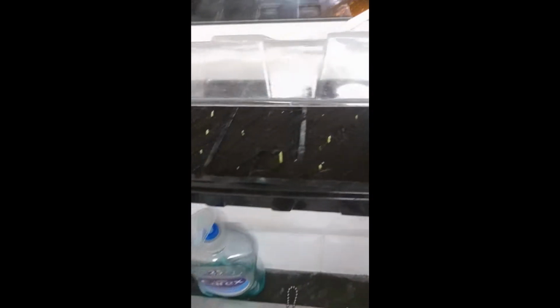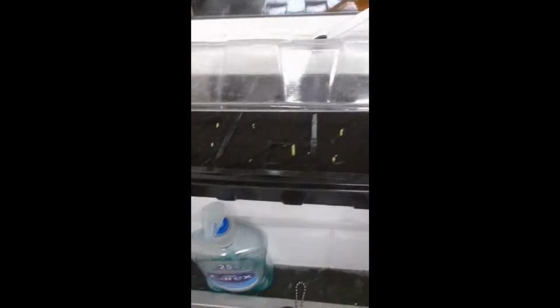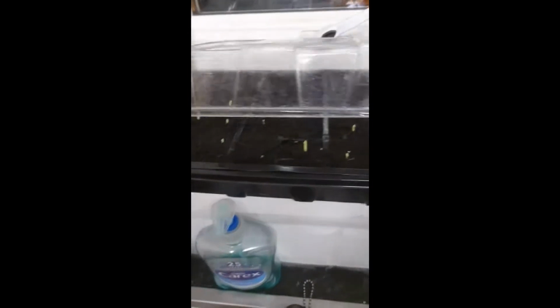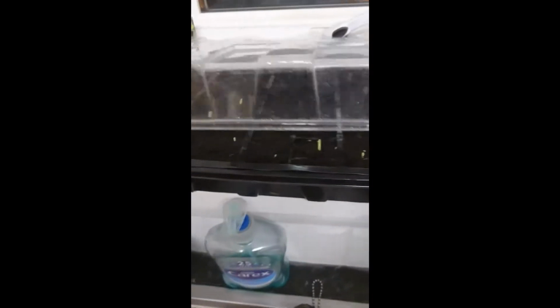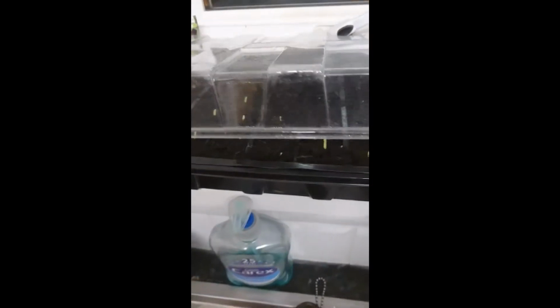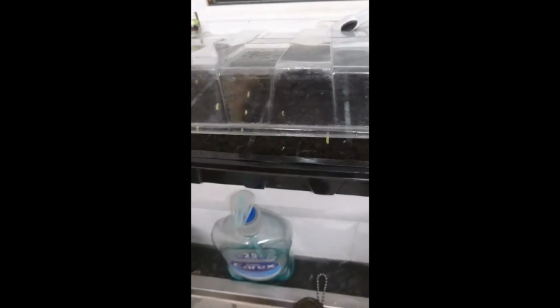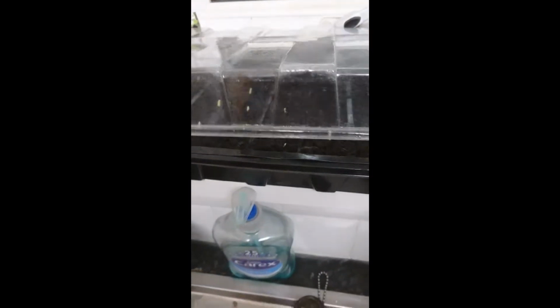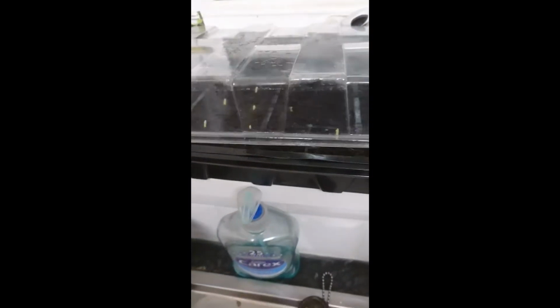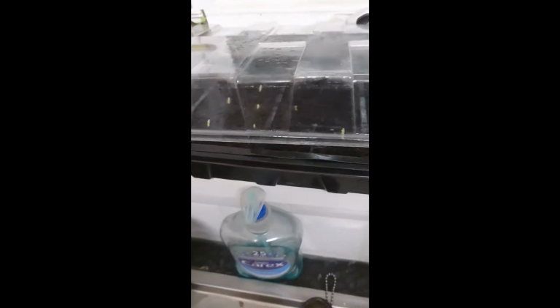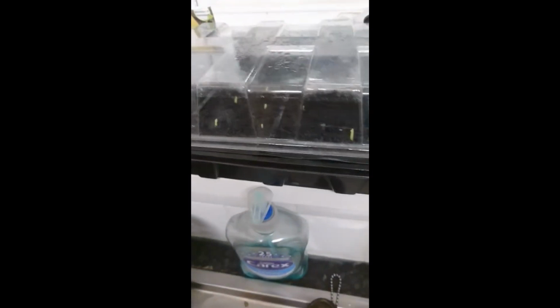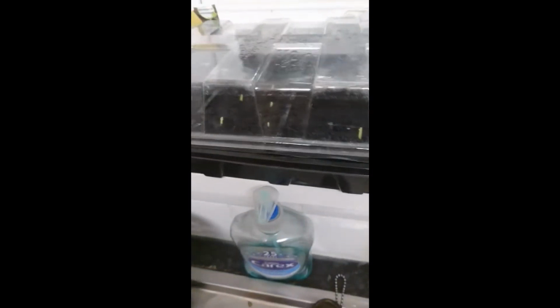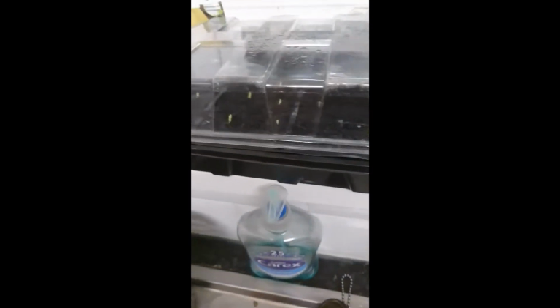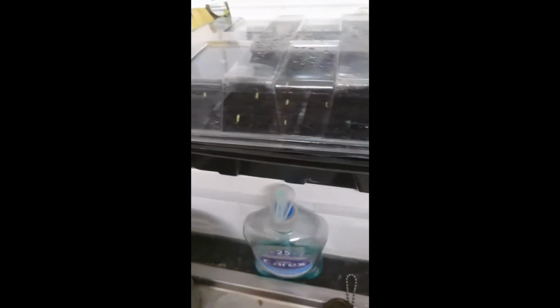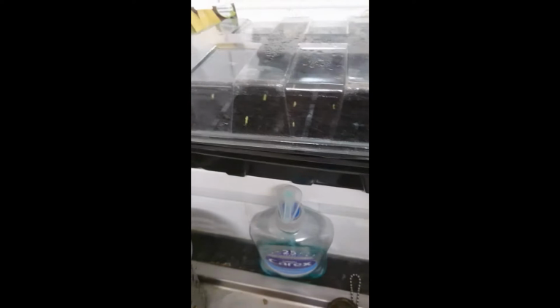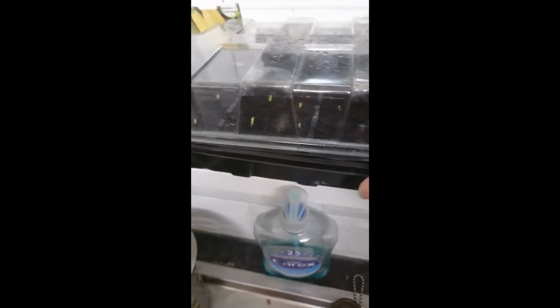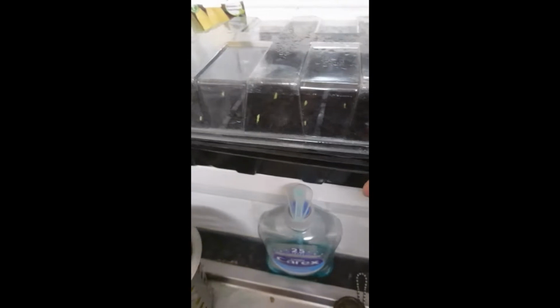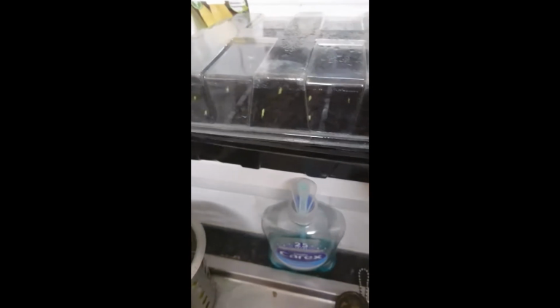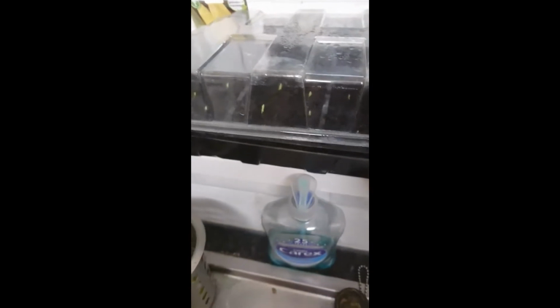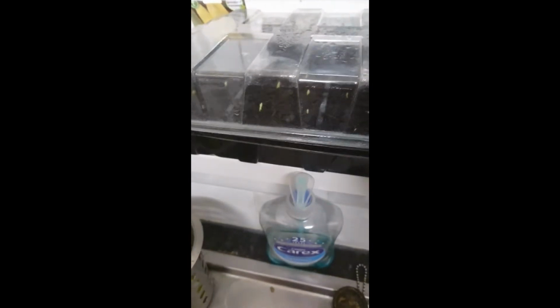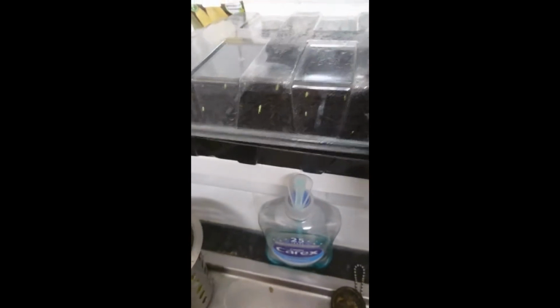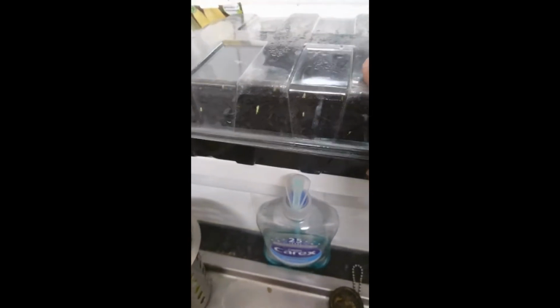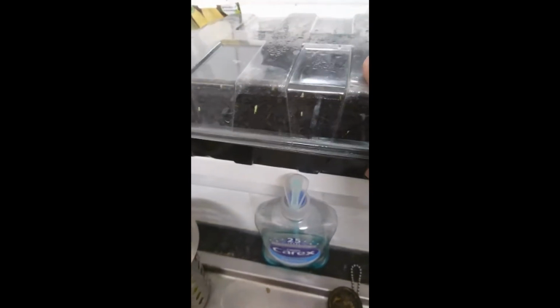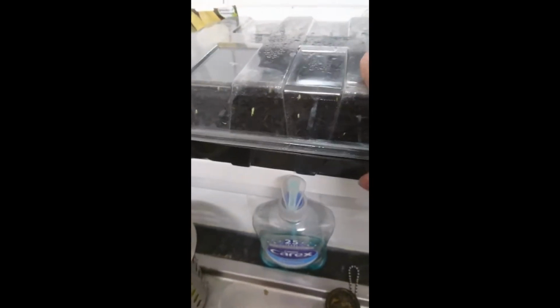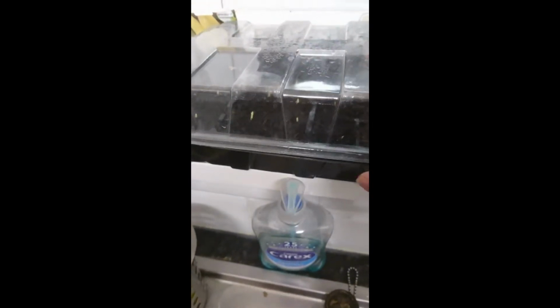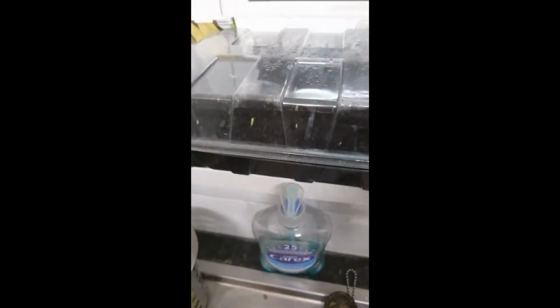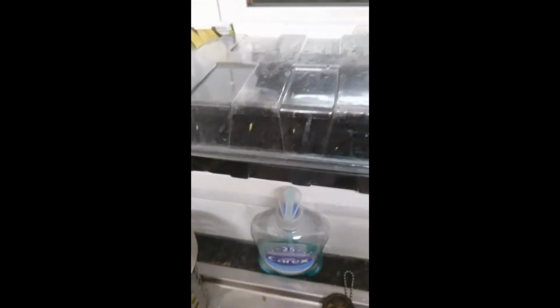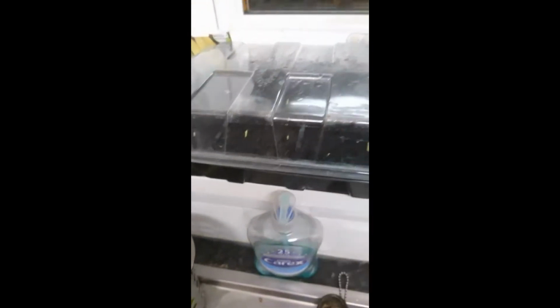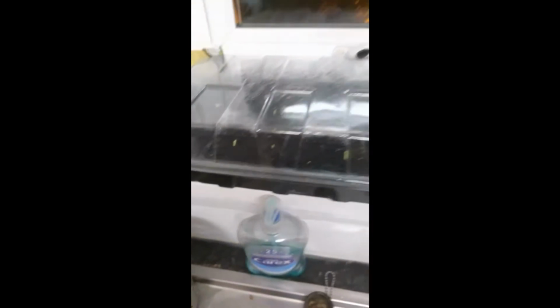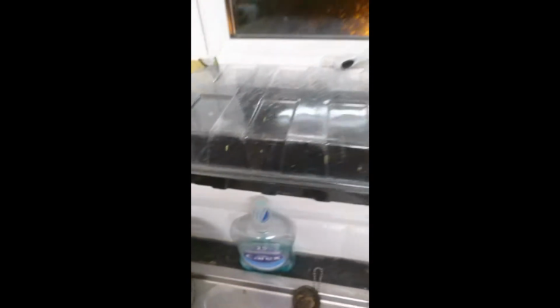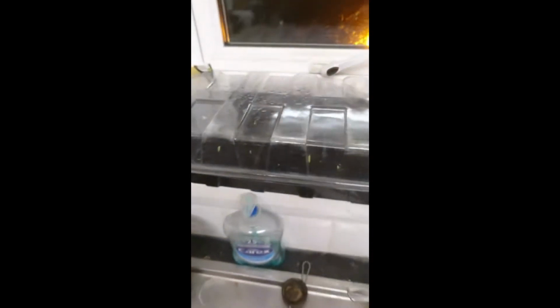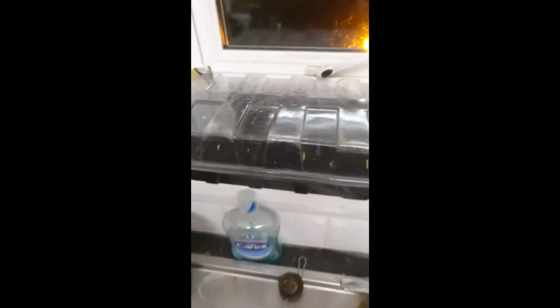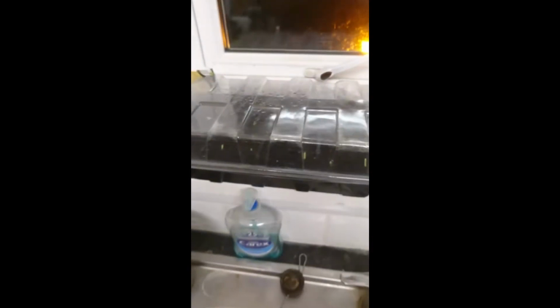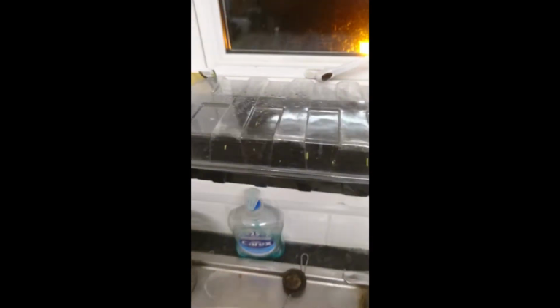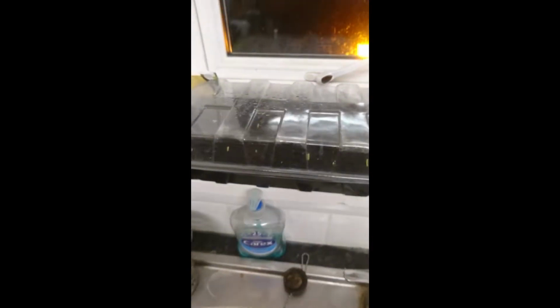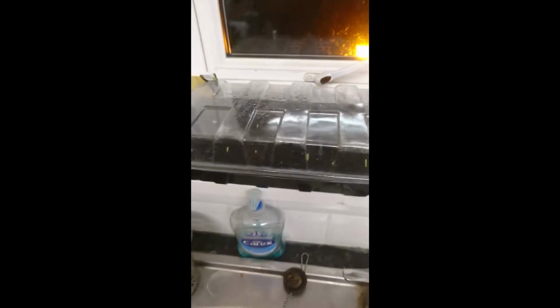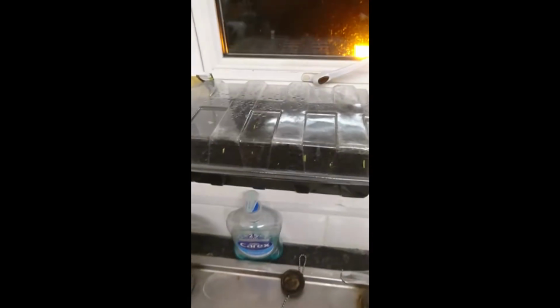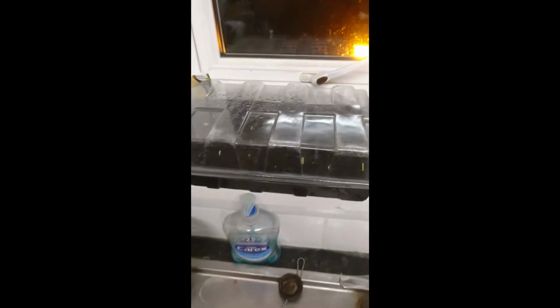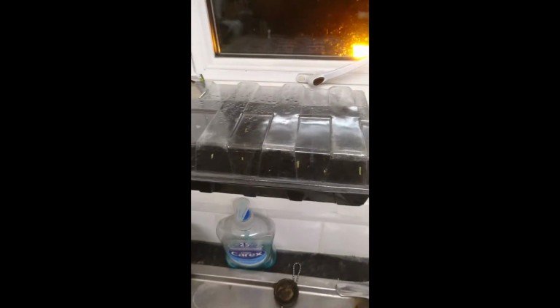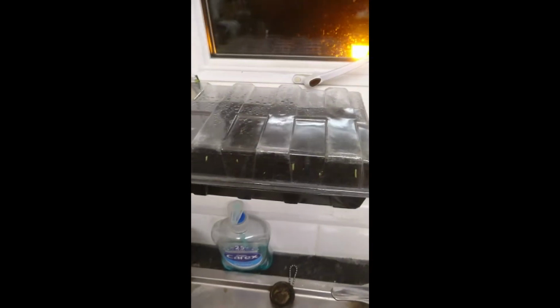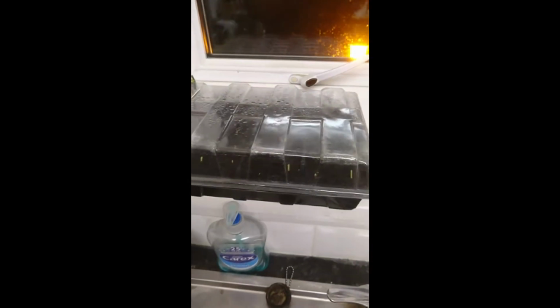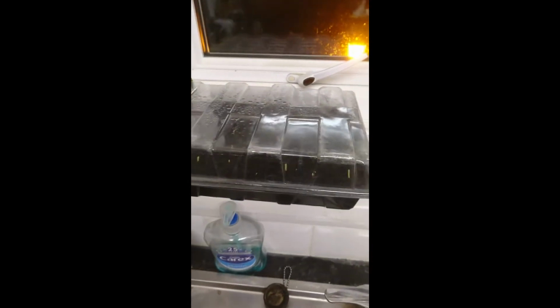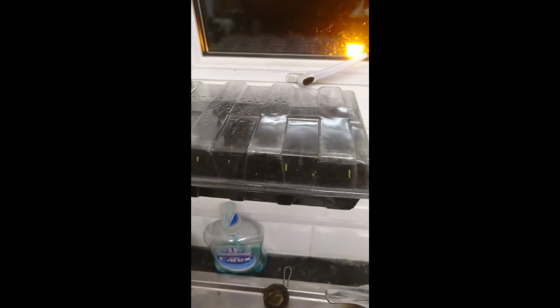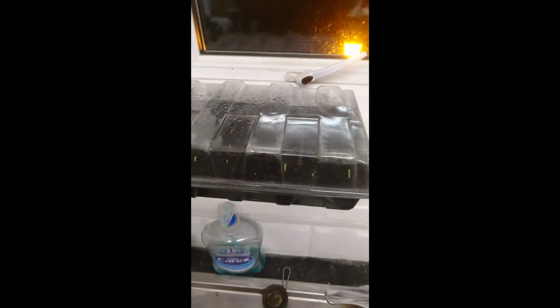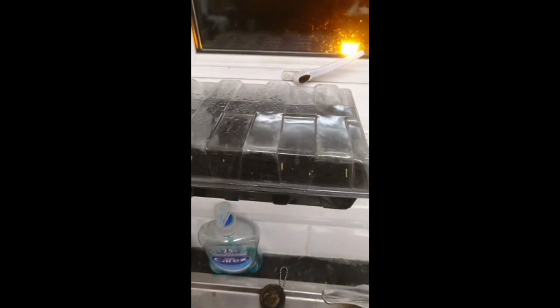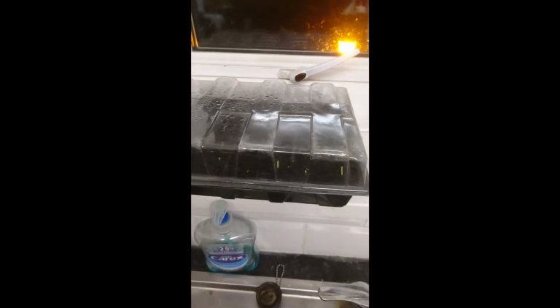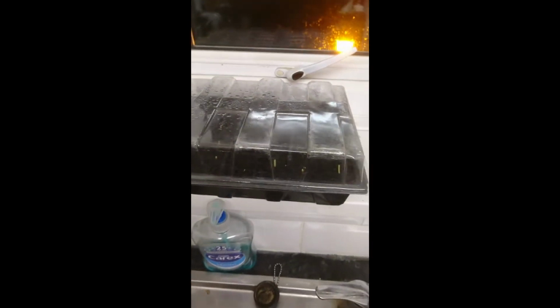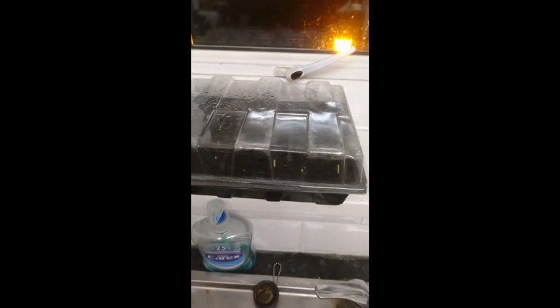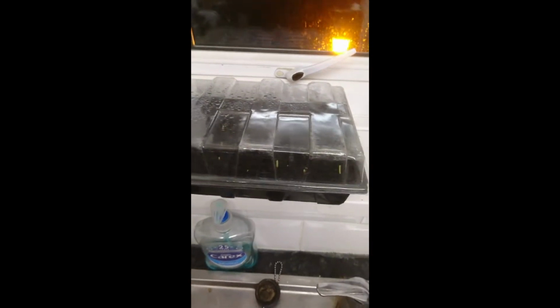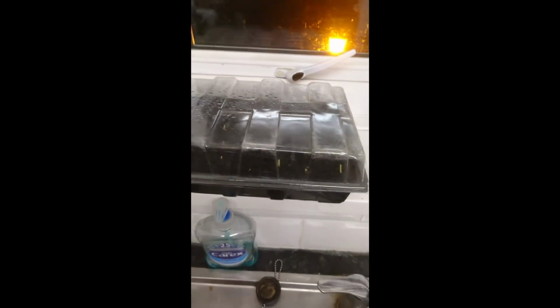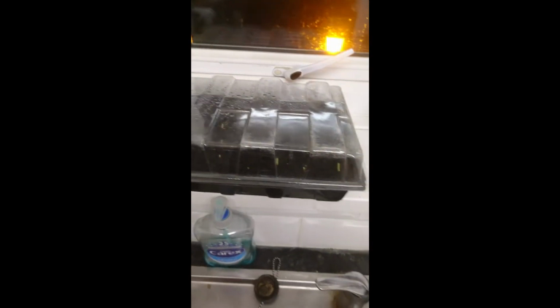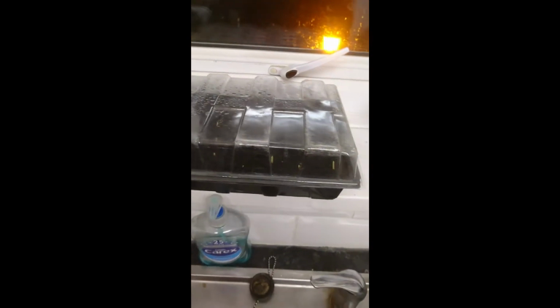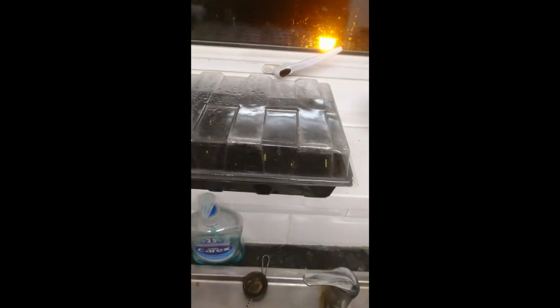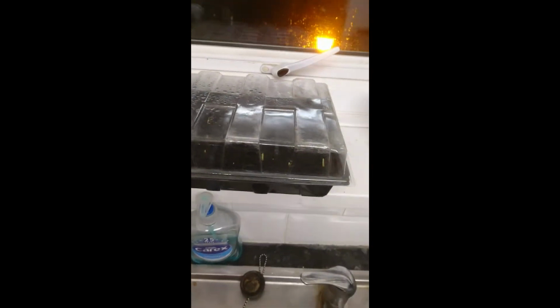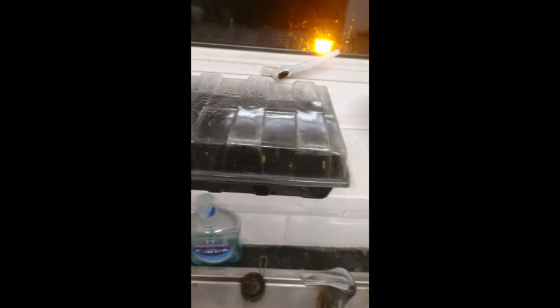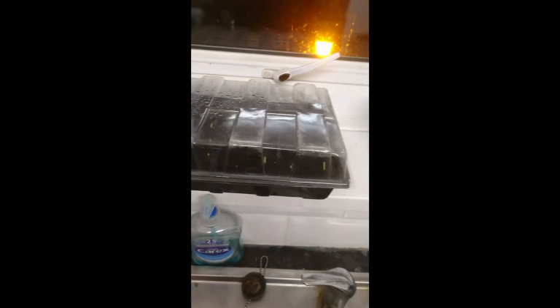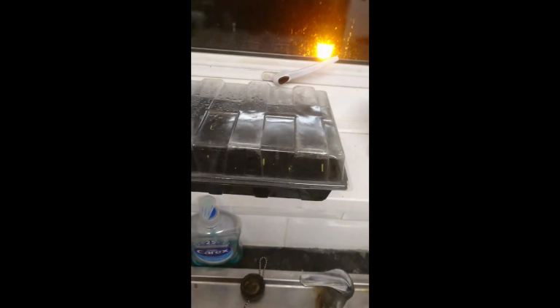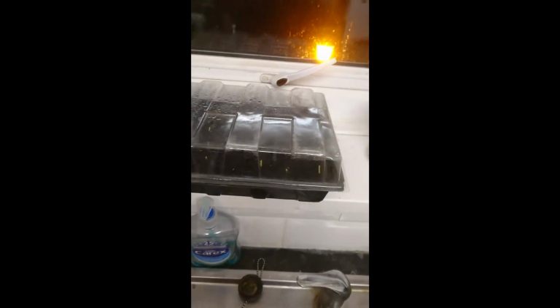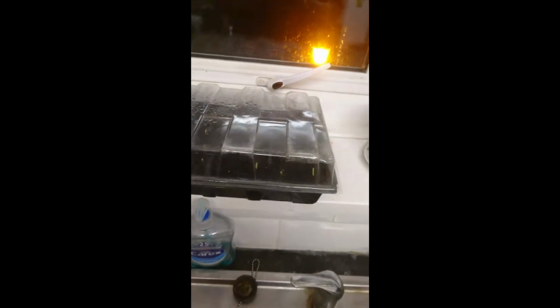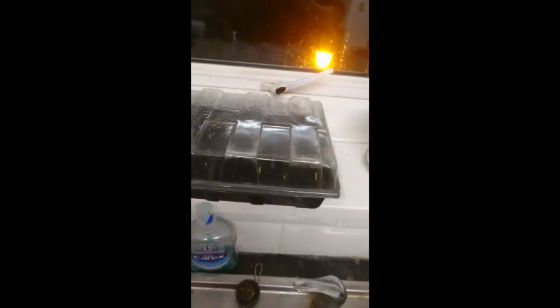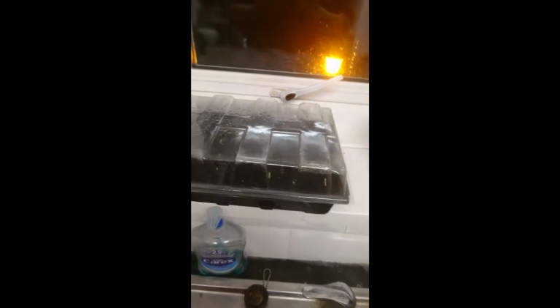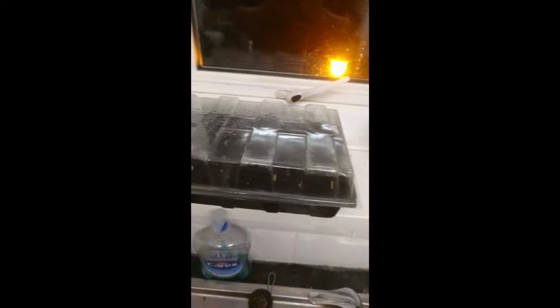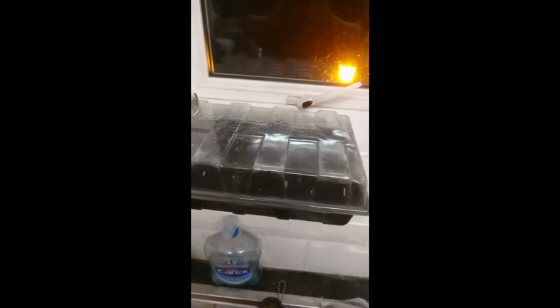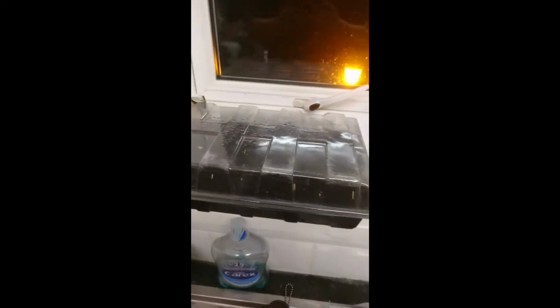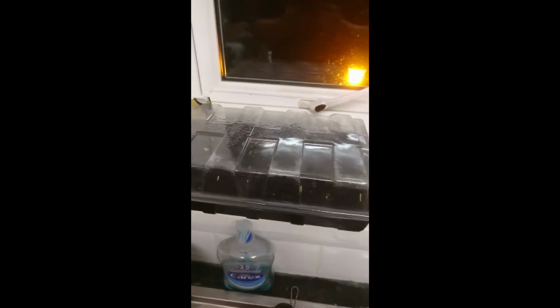They're coming up fast. There's a total of 40 planted, so a few more days and they'll be ready to go out.